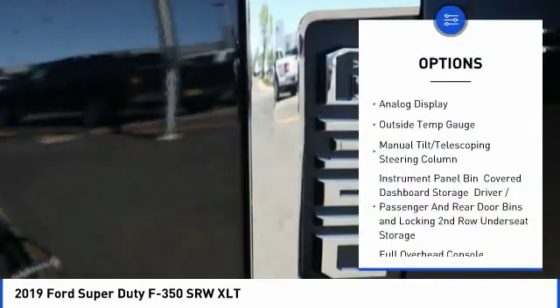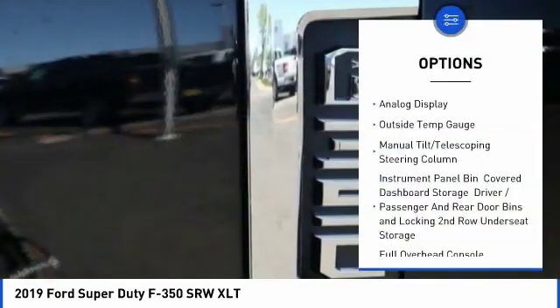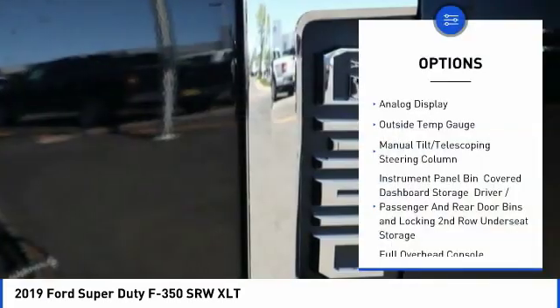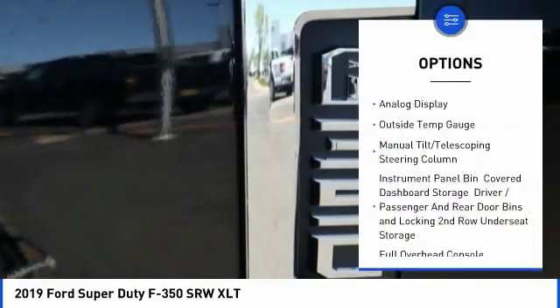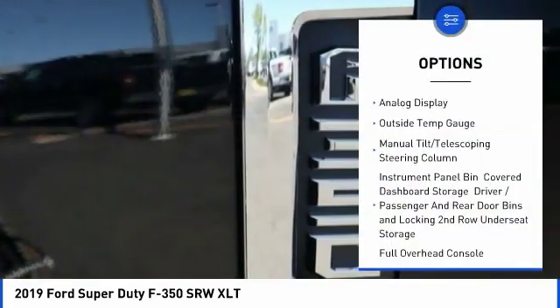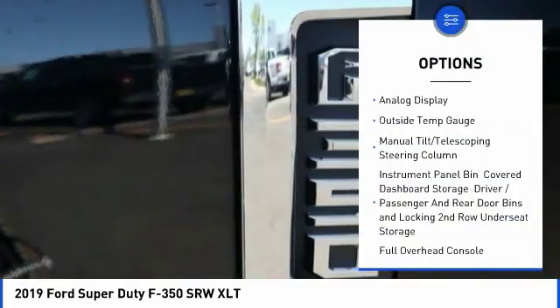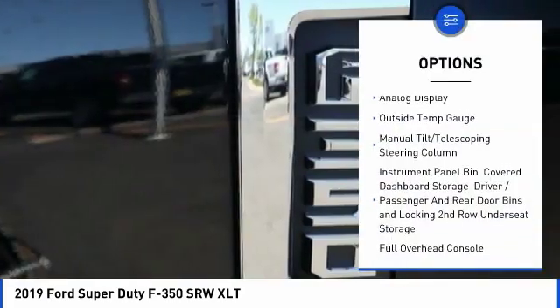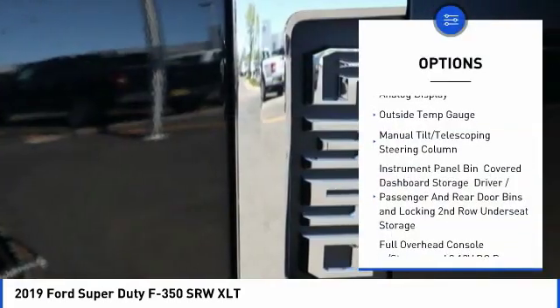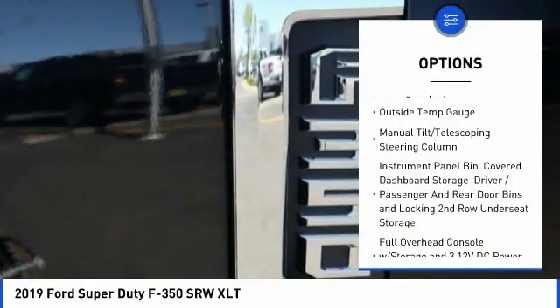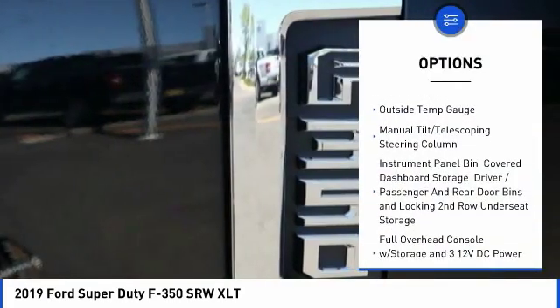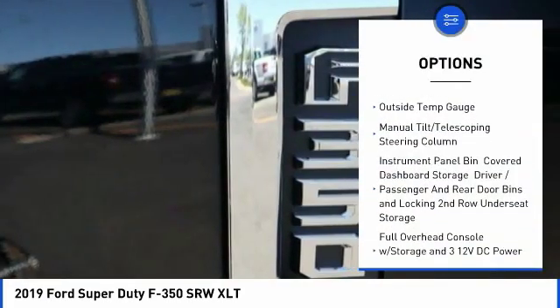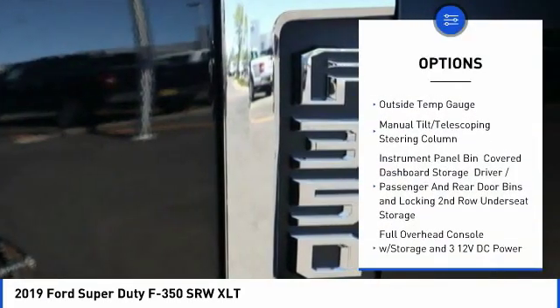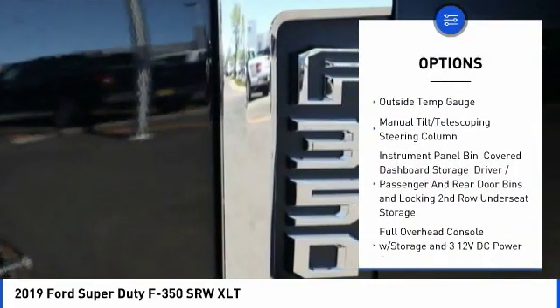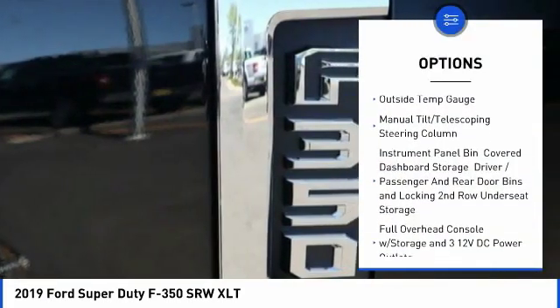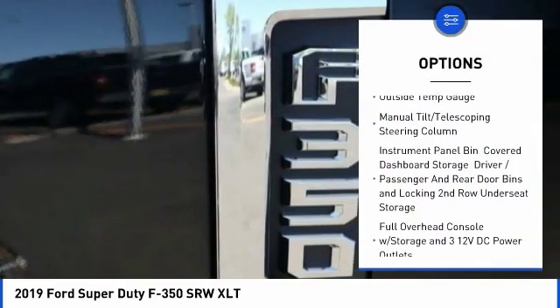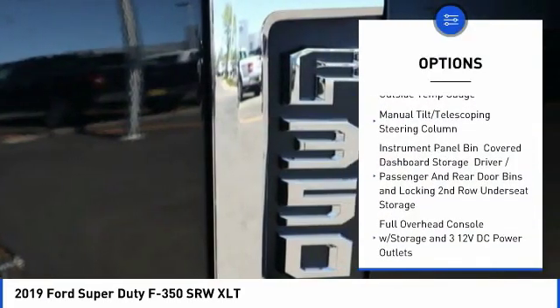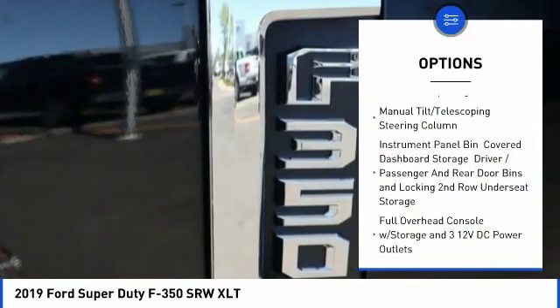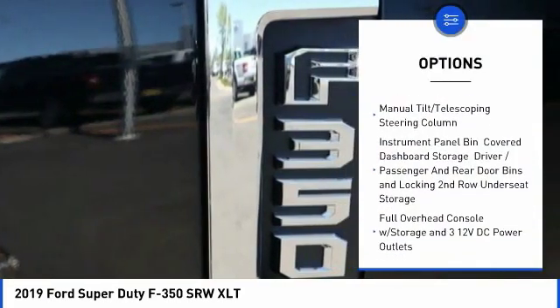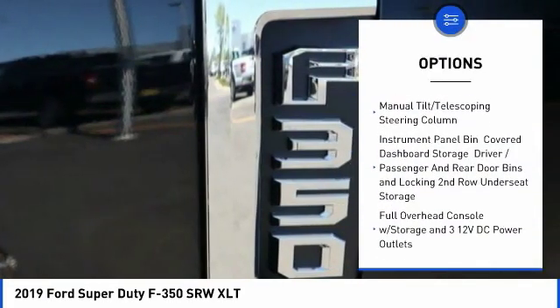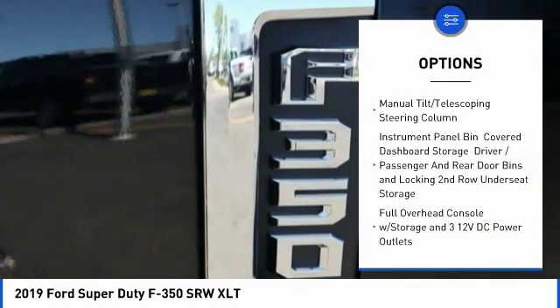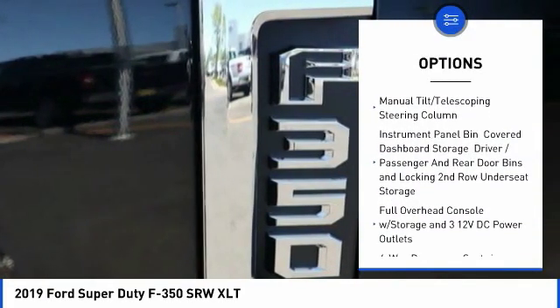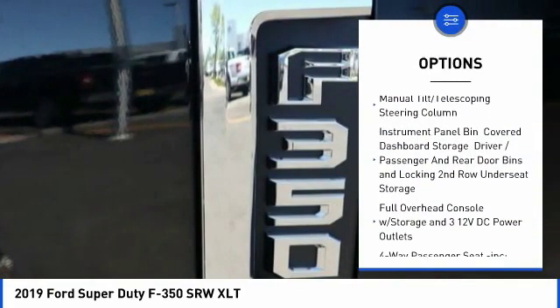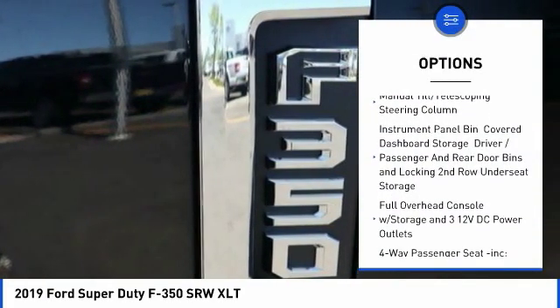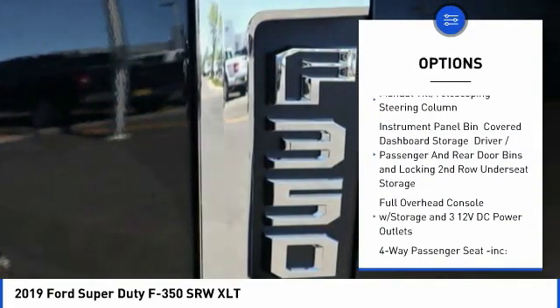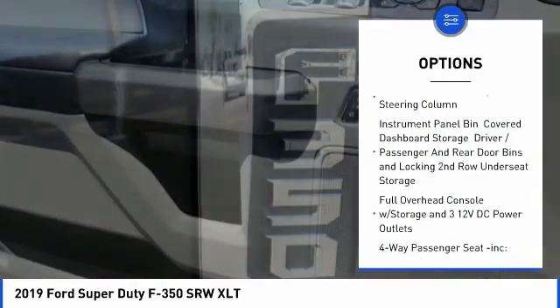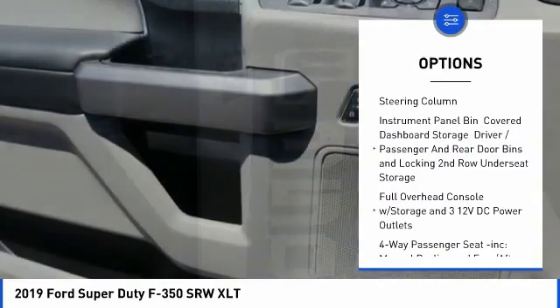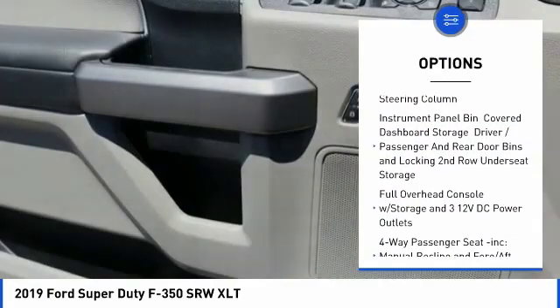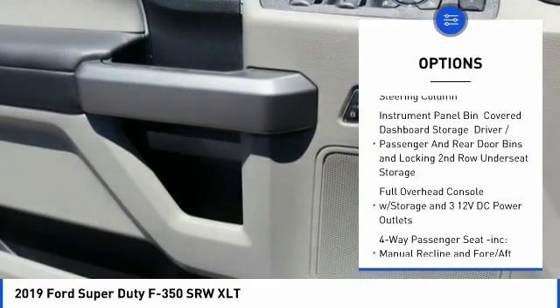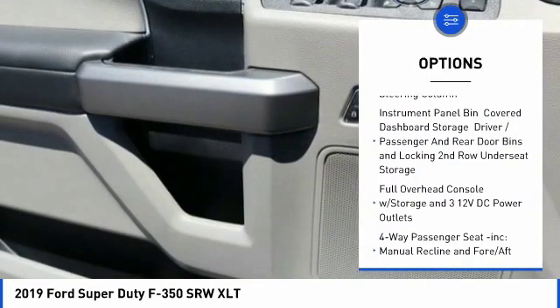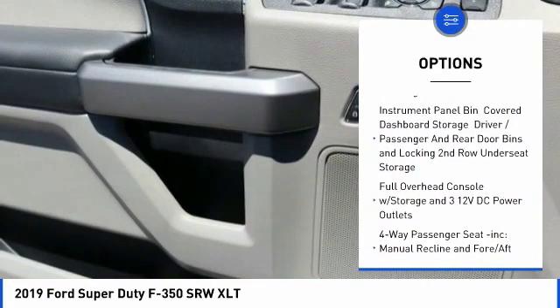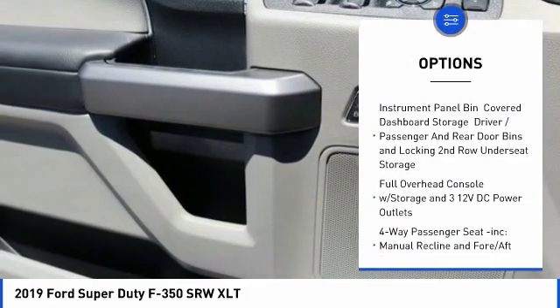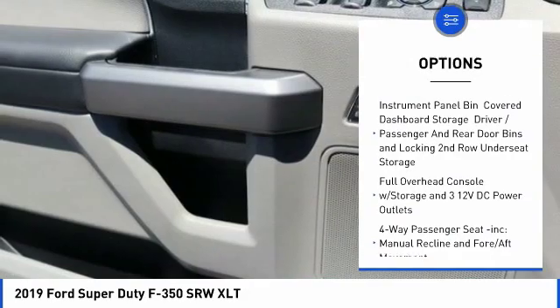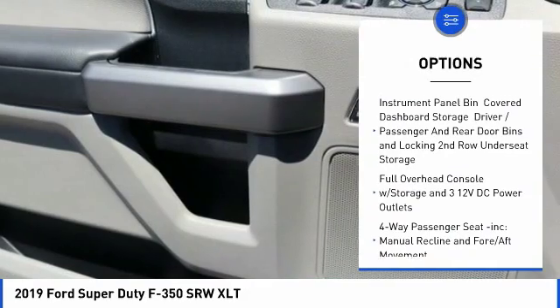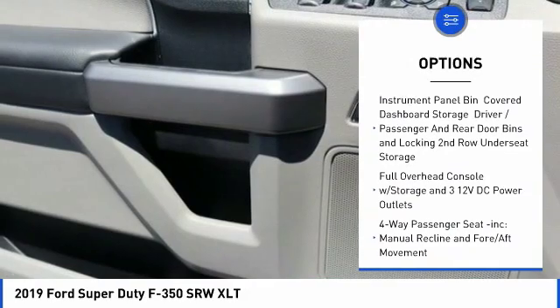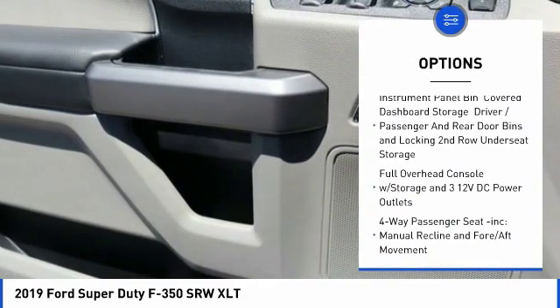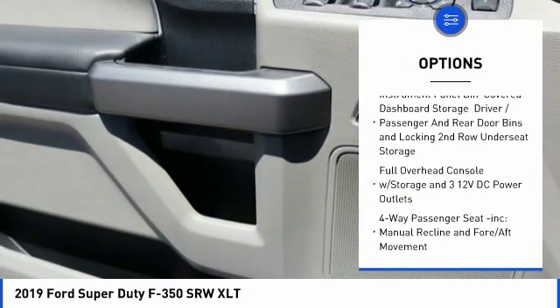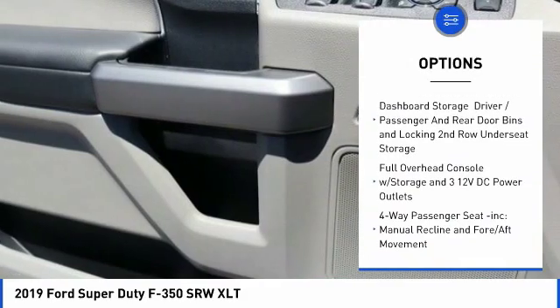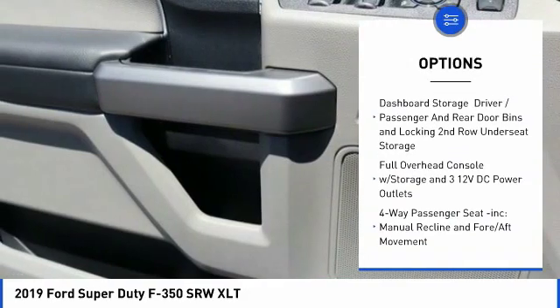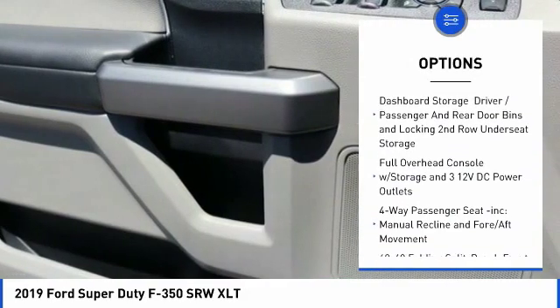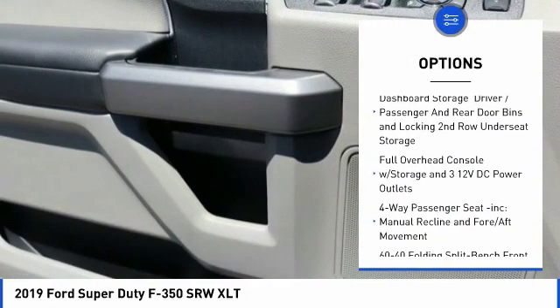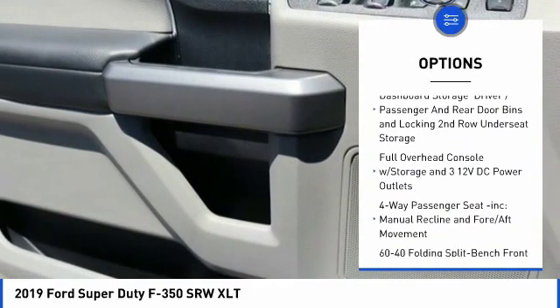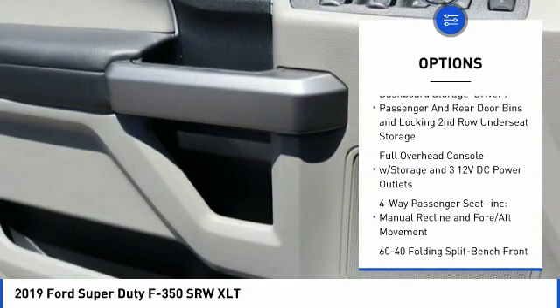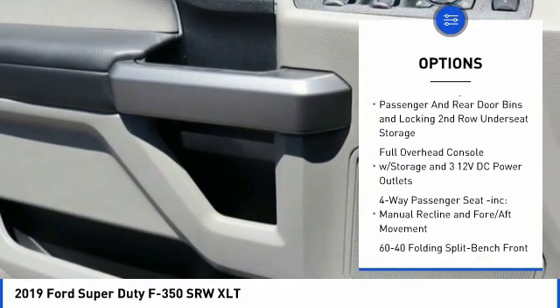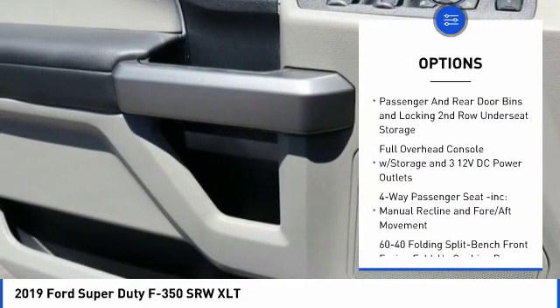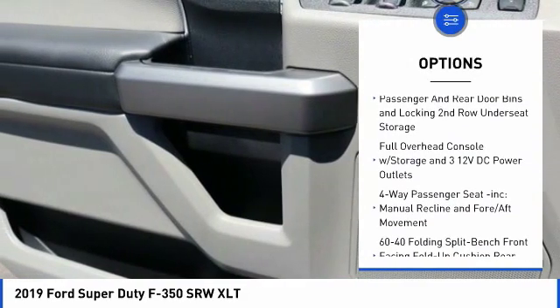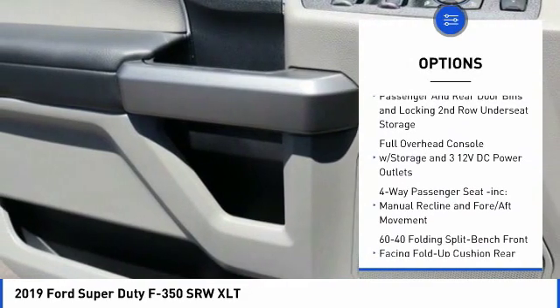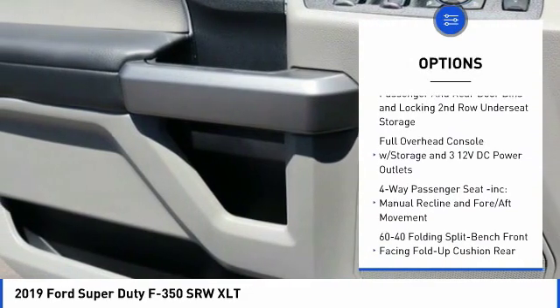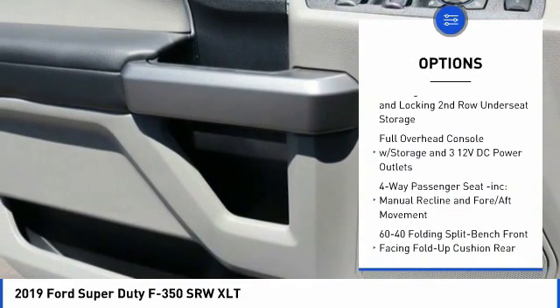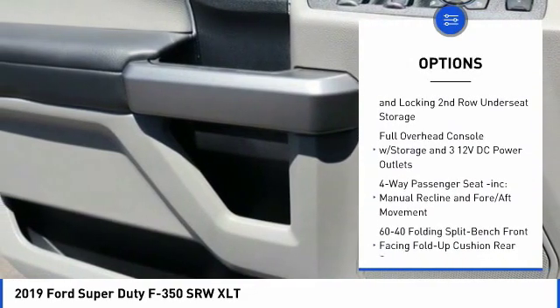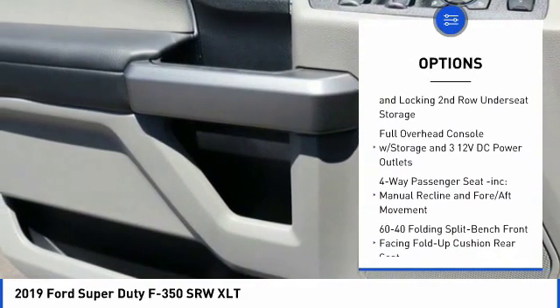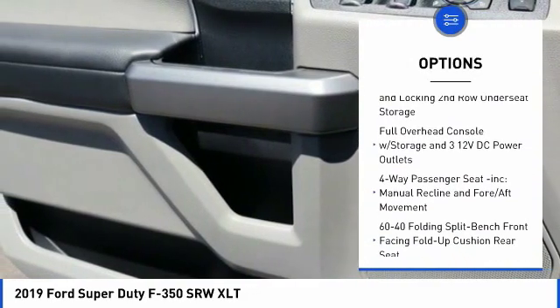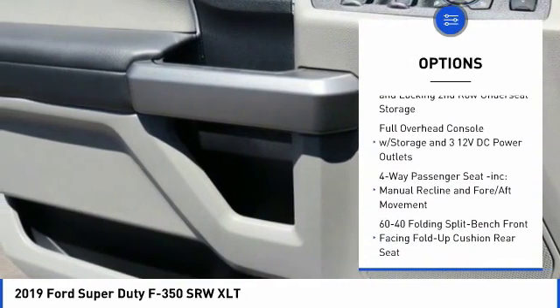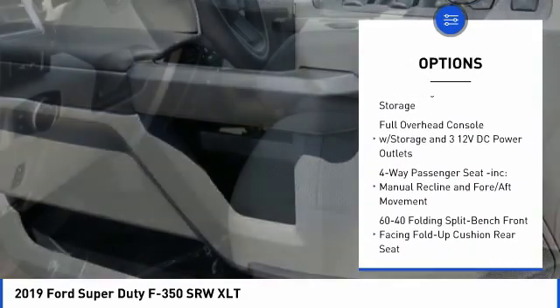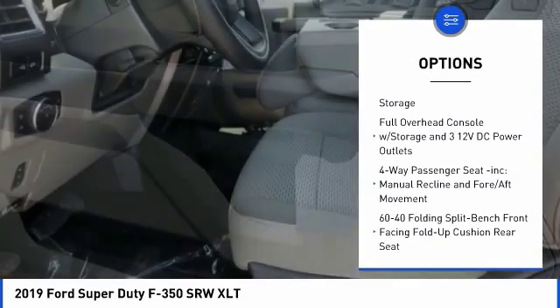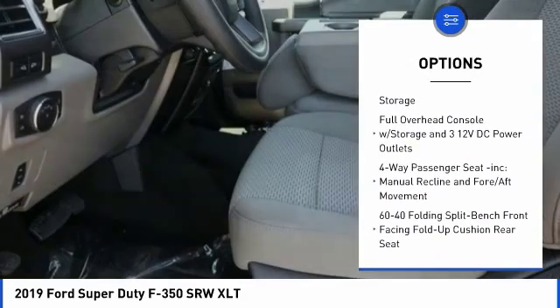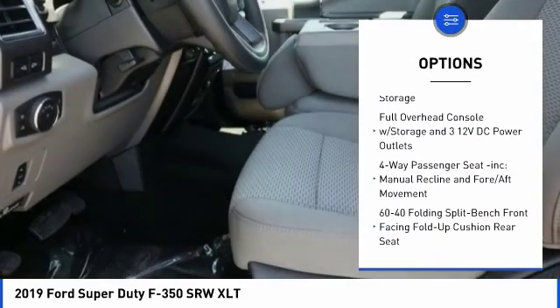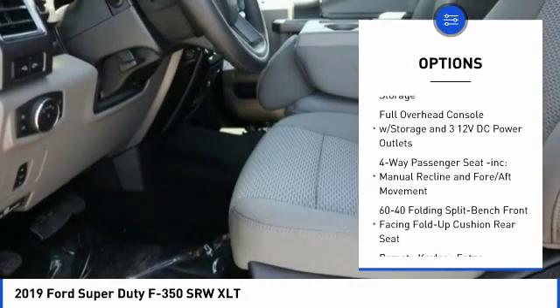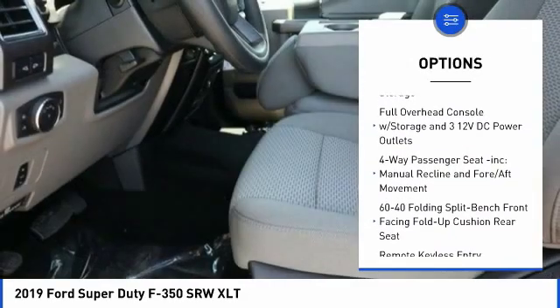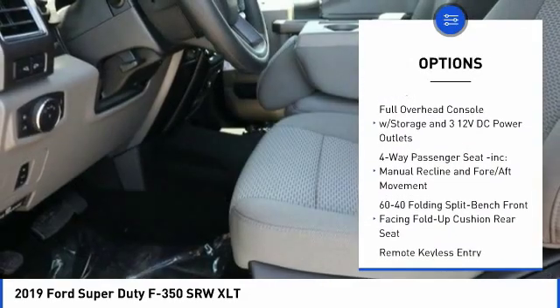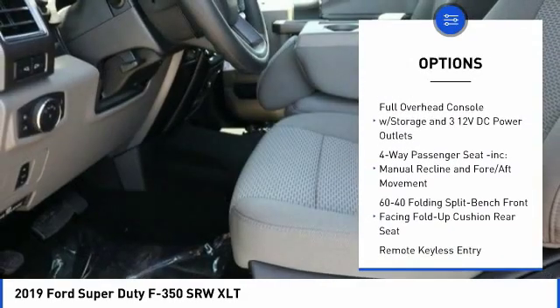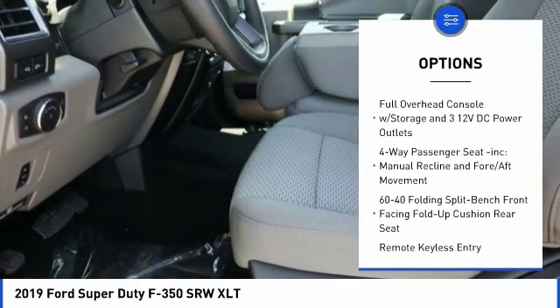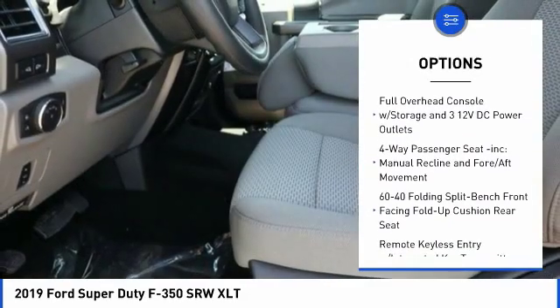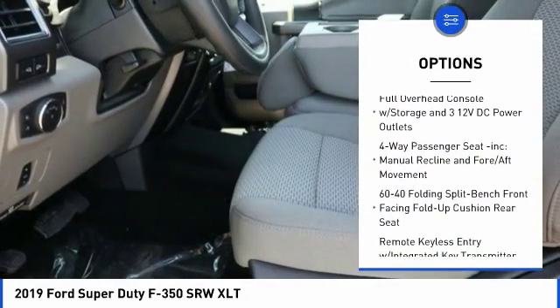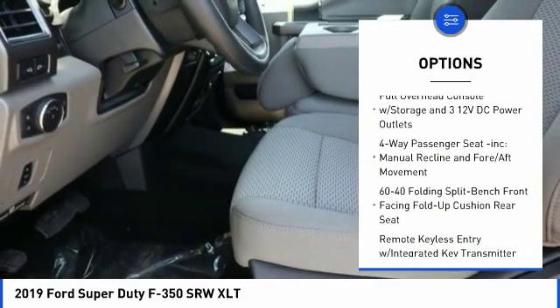Trip computer, power door locks, day-night rear view mirror, outside temperature gauge, privacy glass.